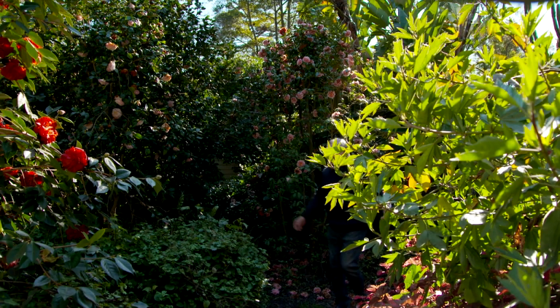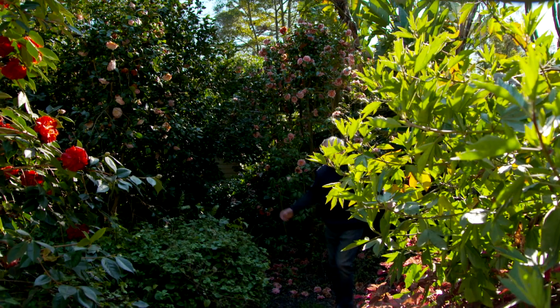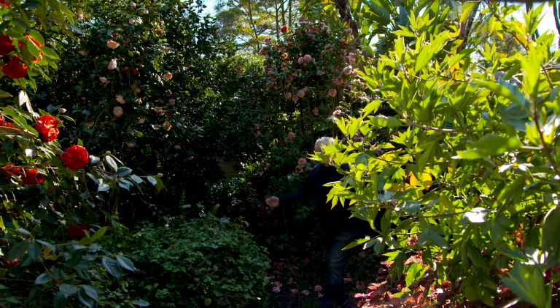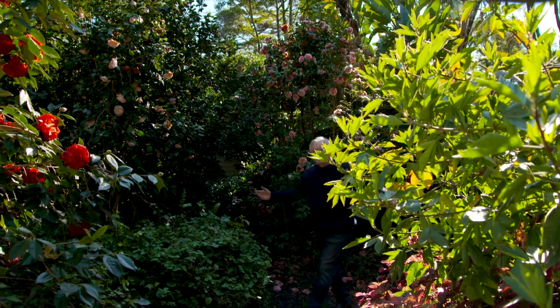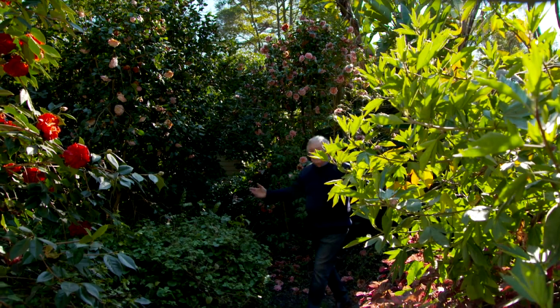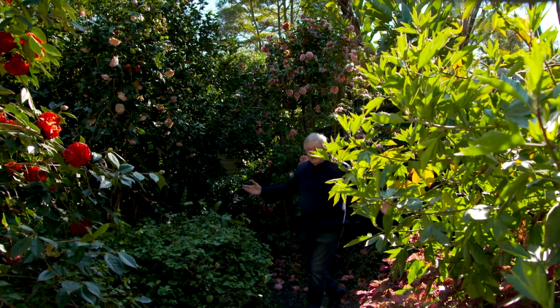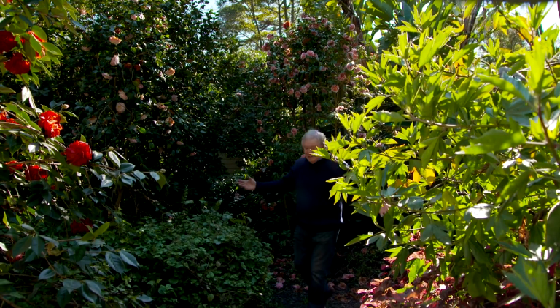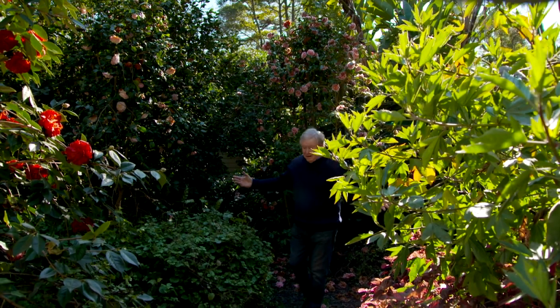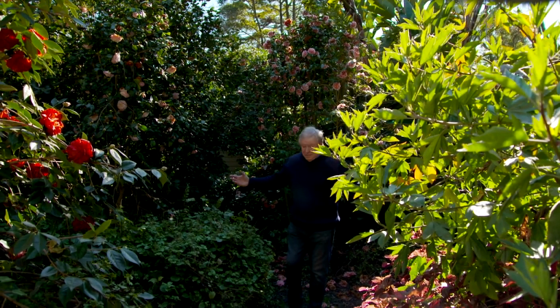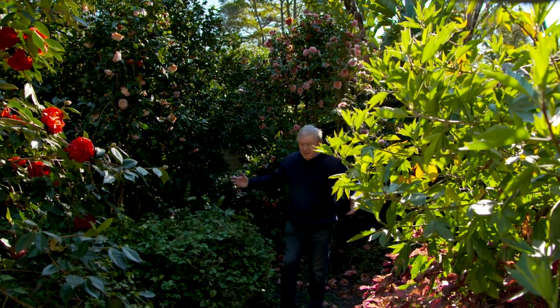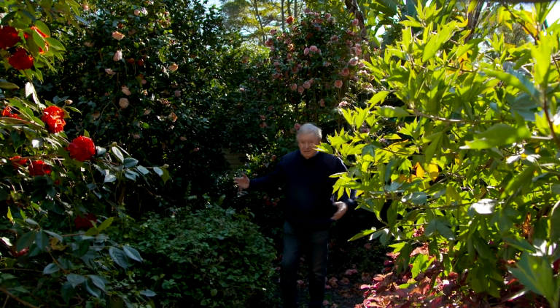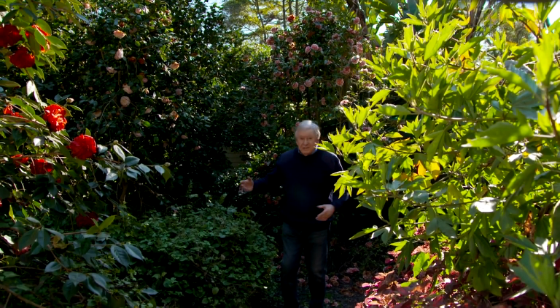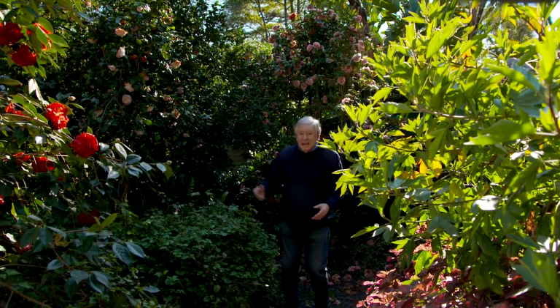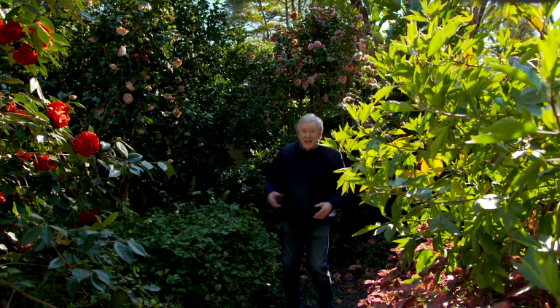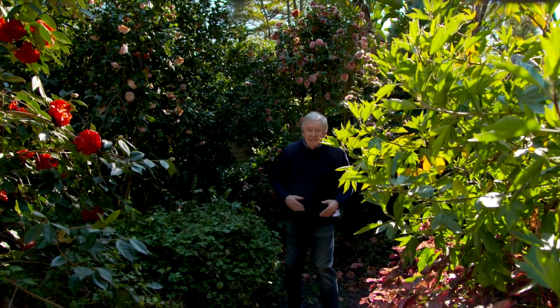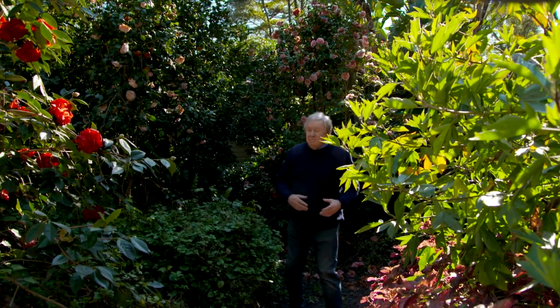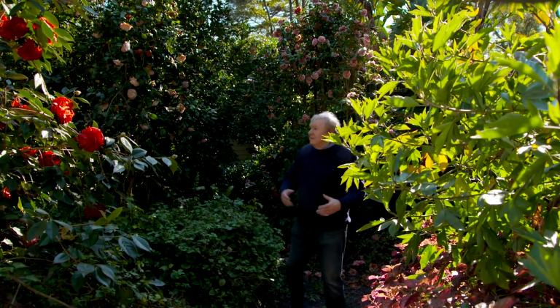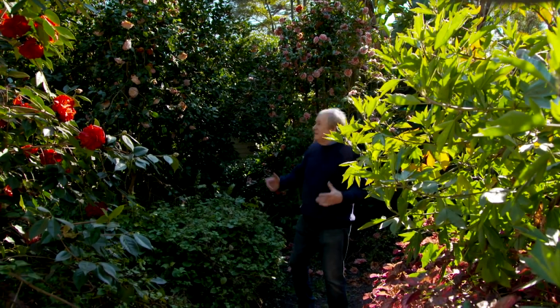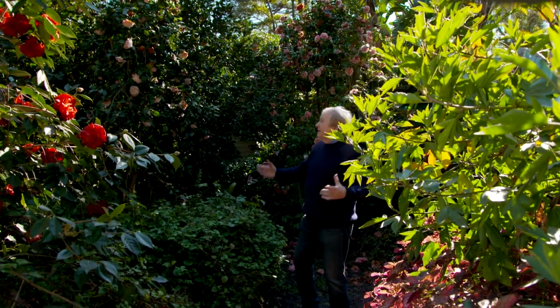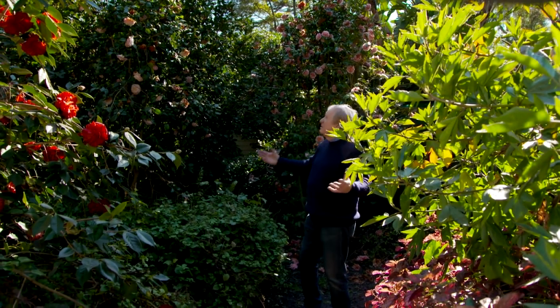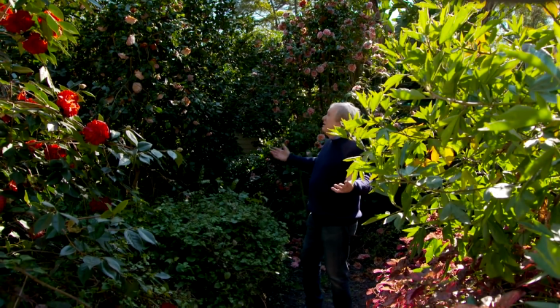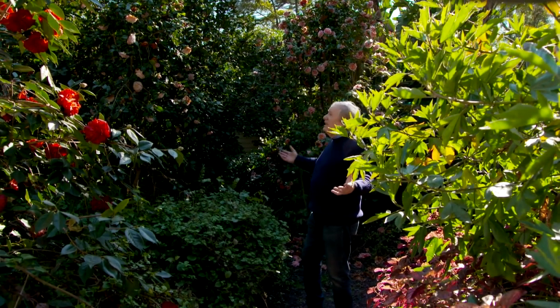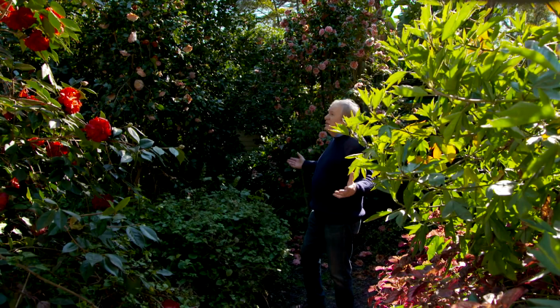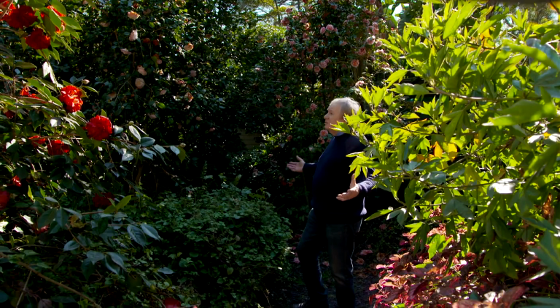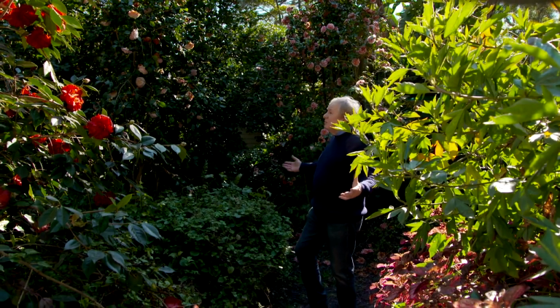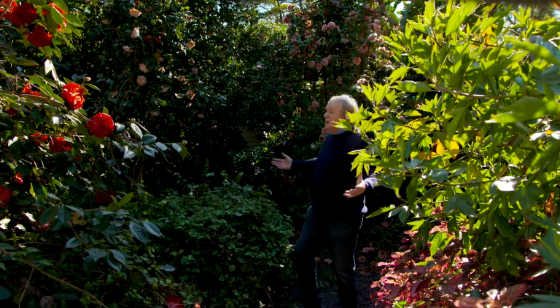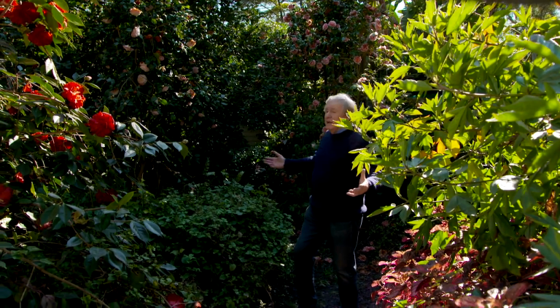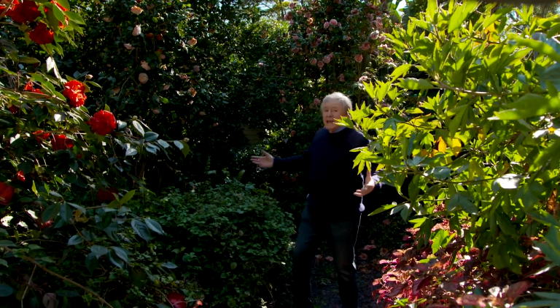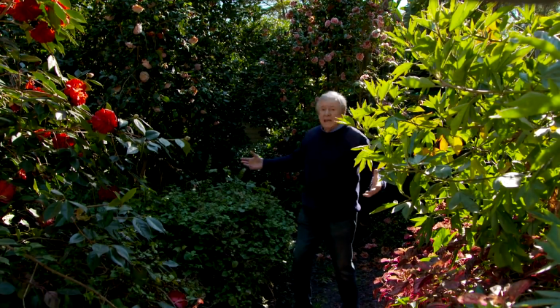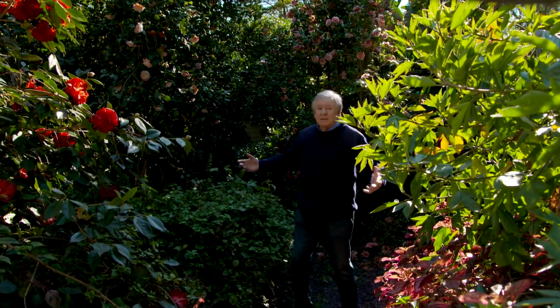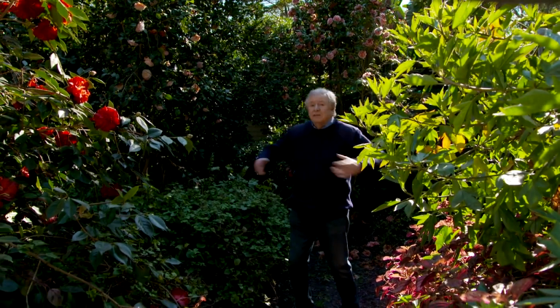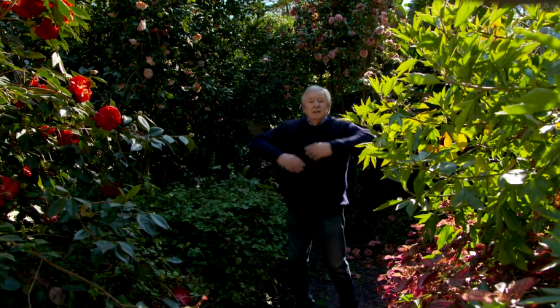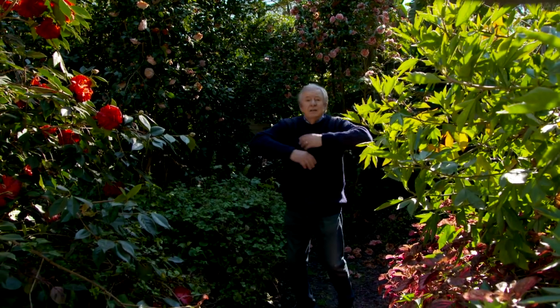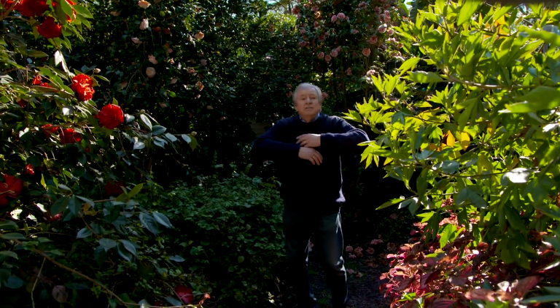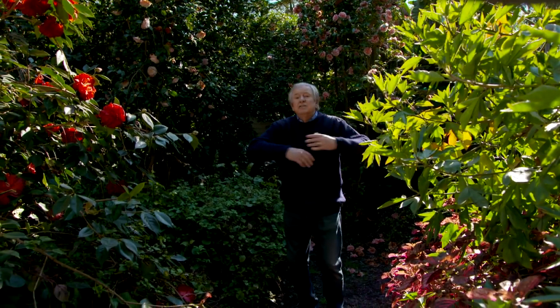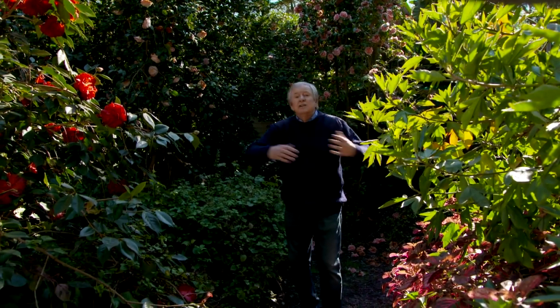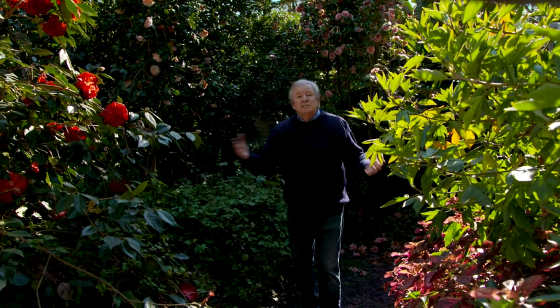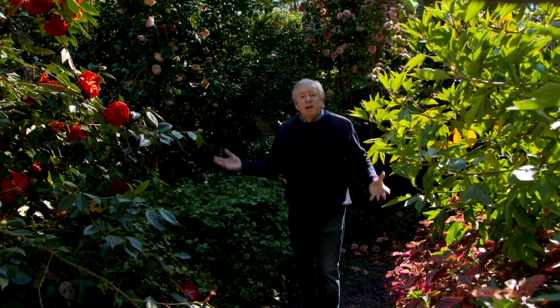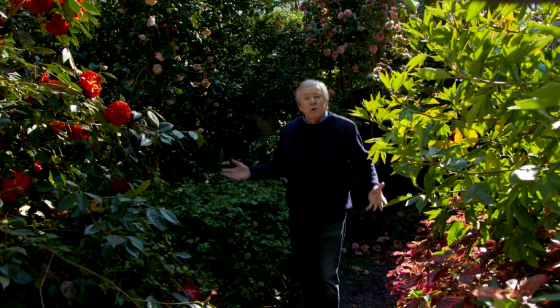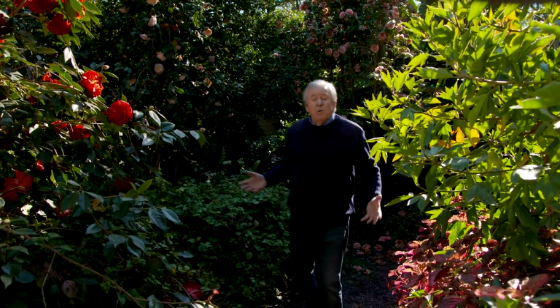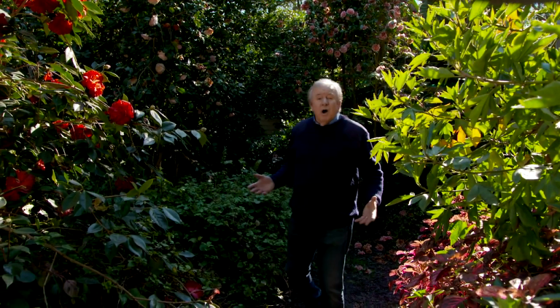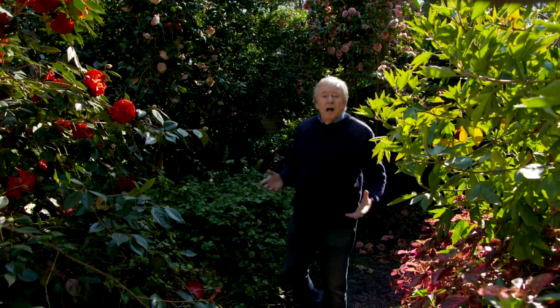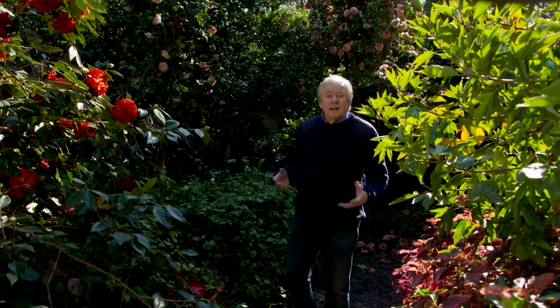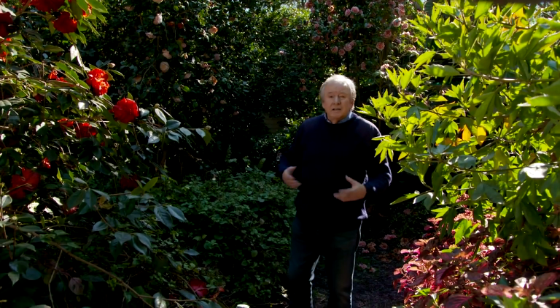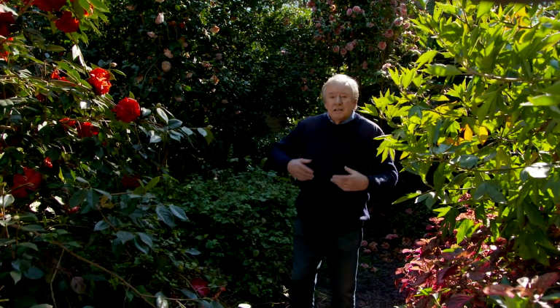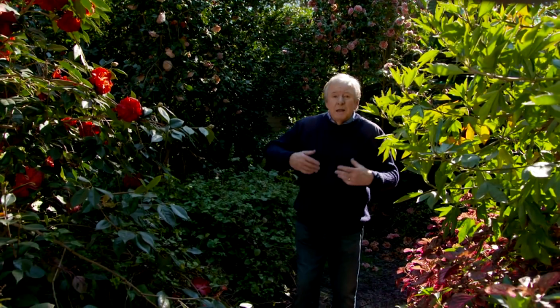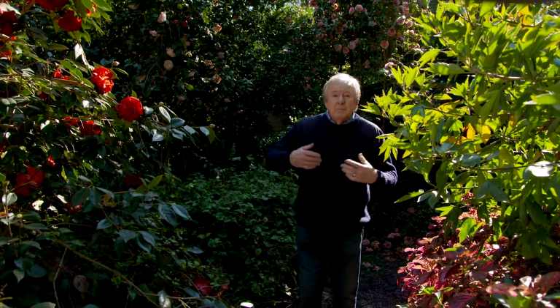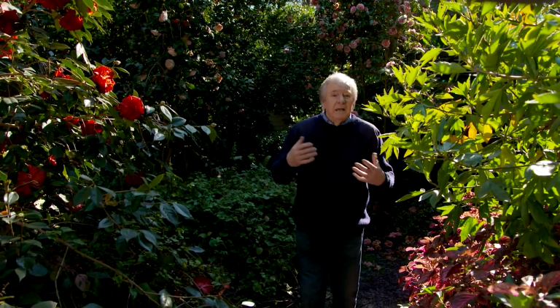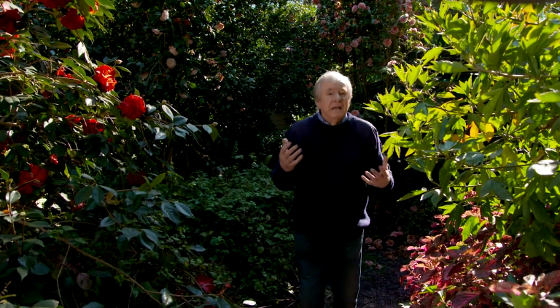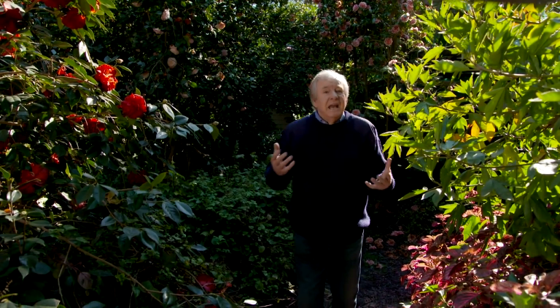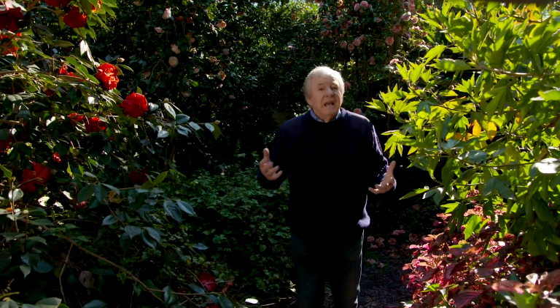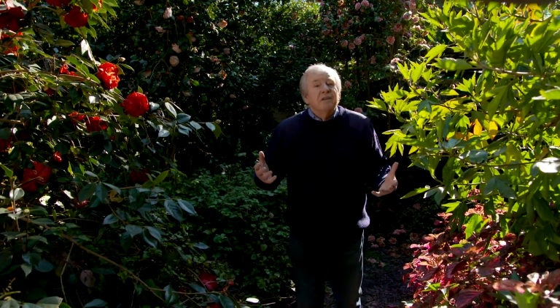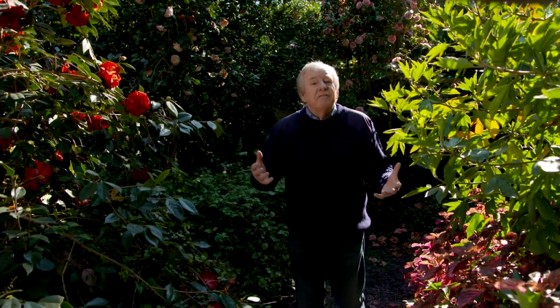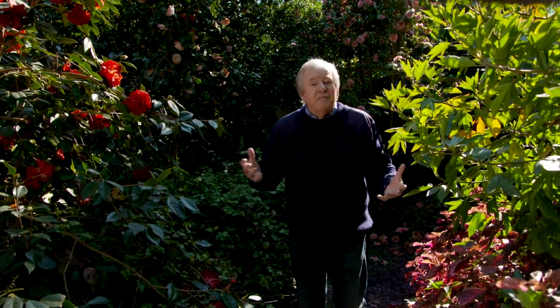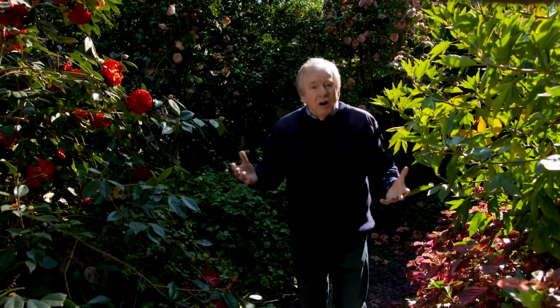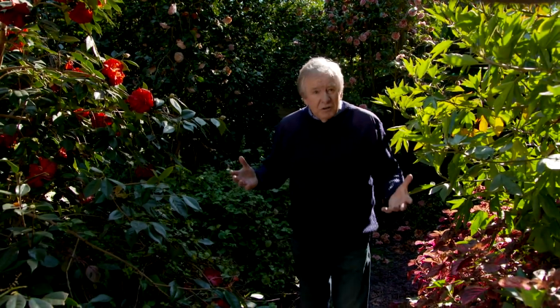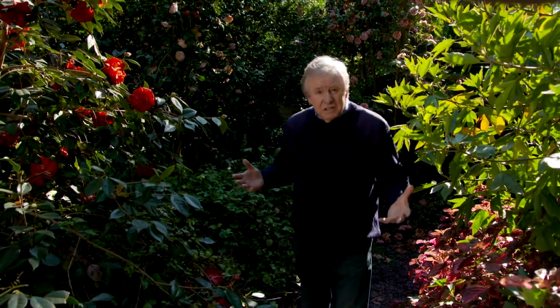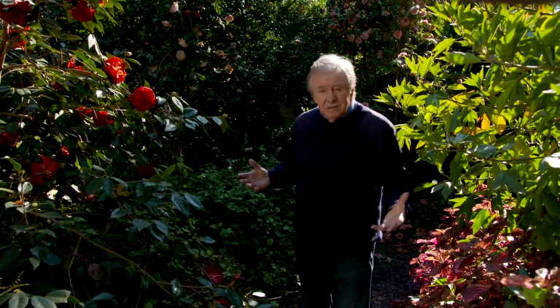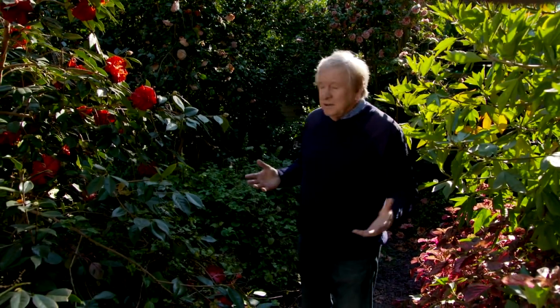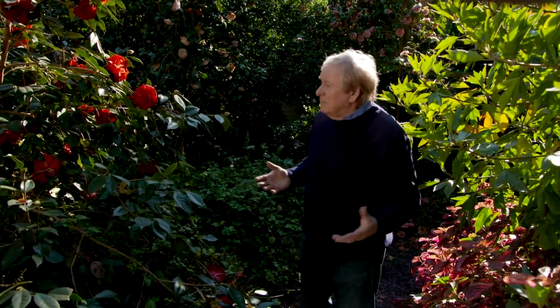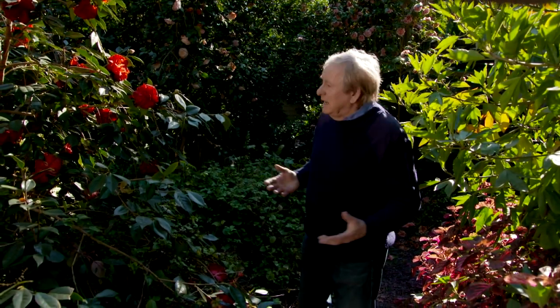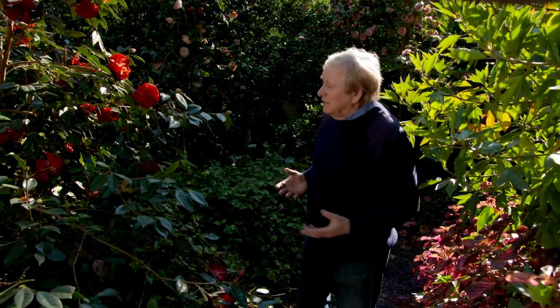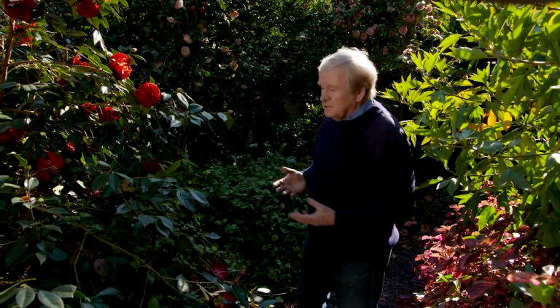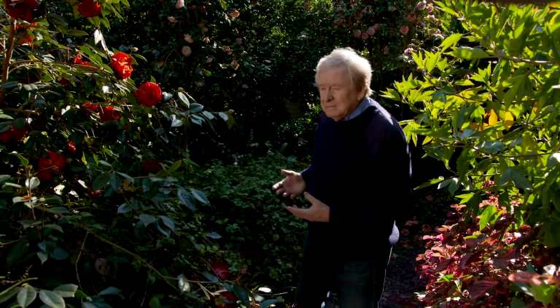The great thing about this garden is the camellias have been allowed to just grow wild — it's like being in a forest of camellias.